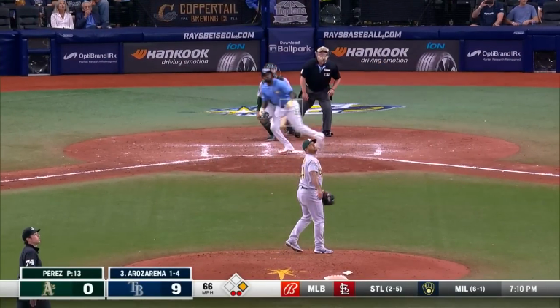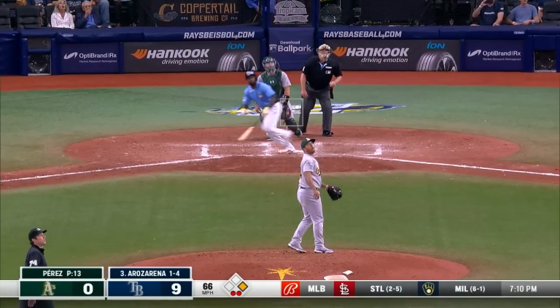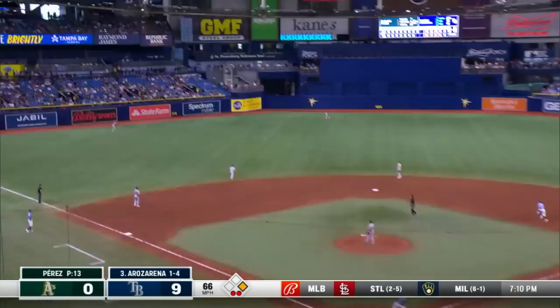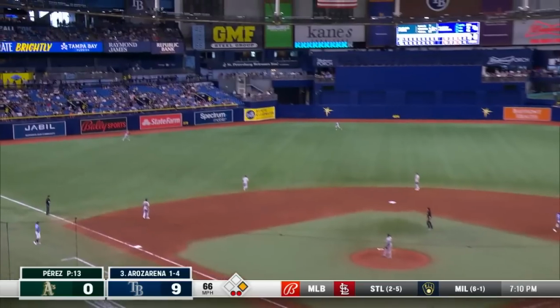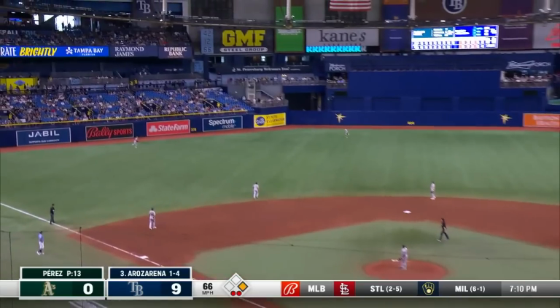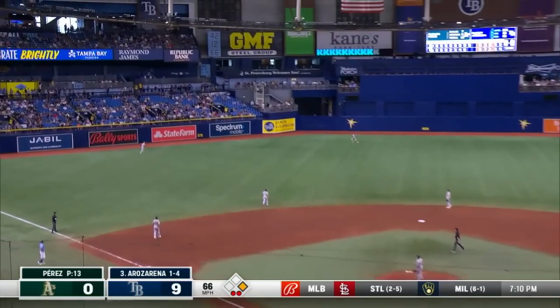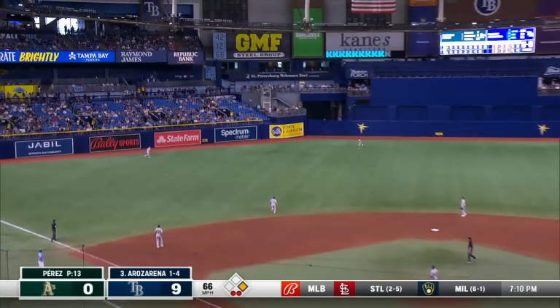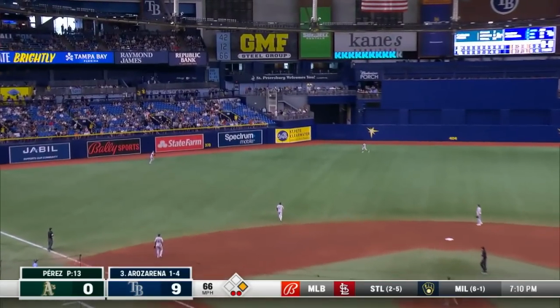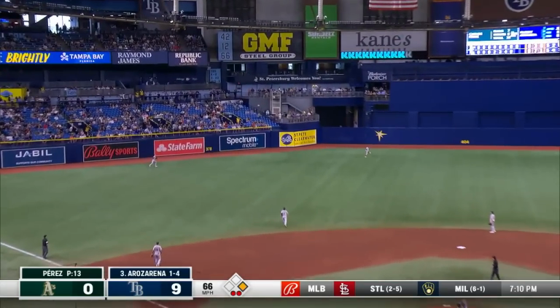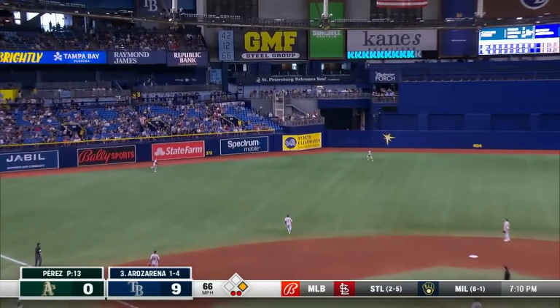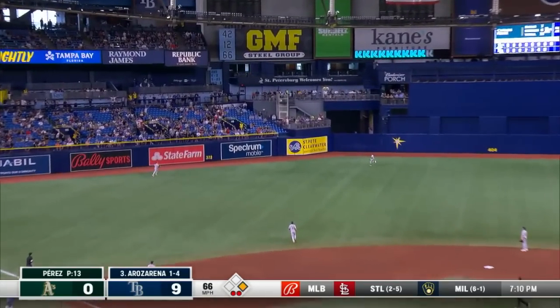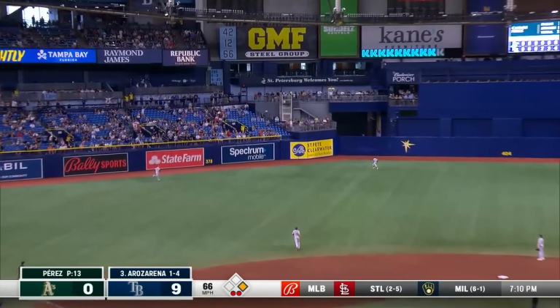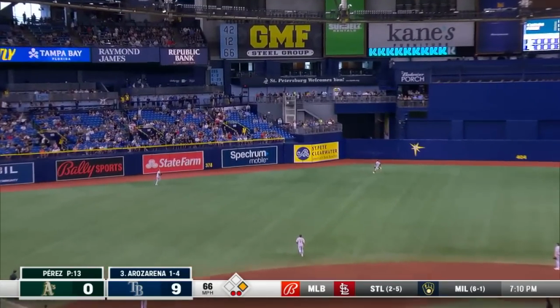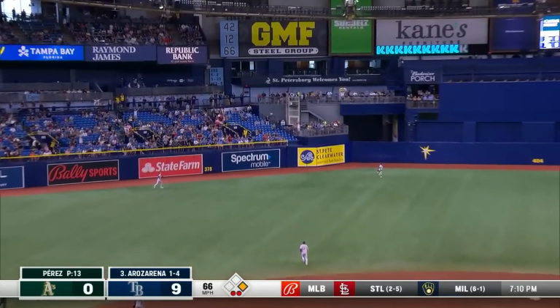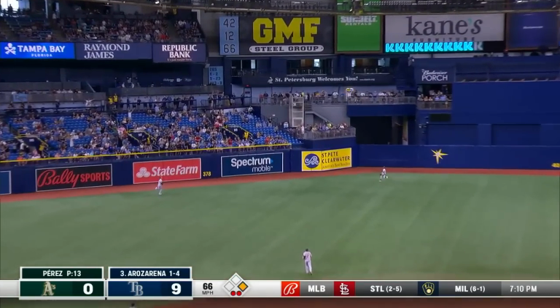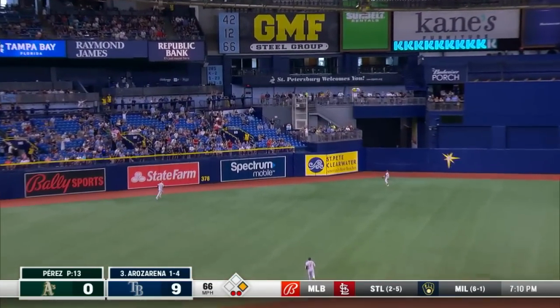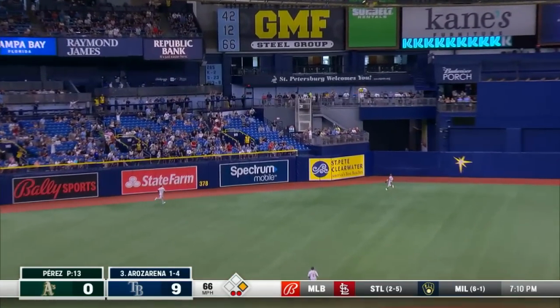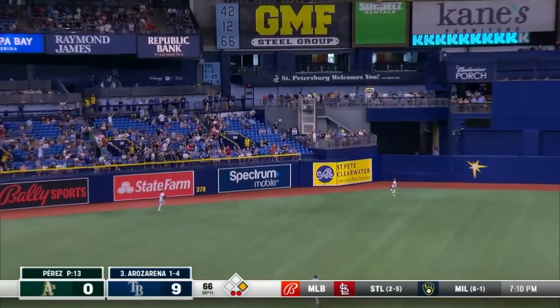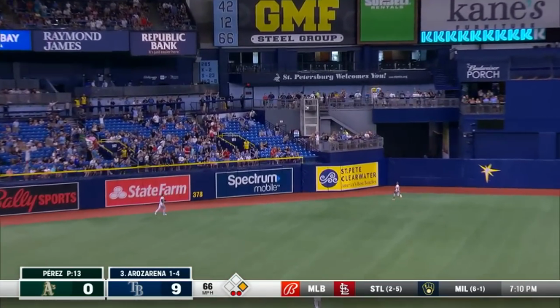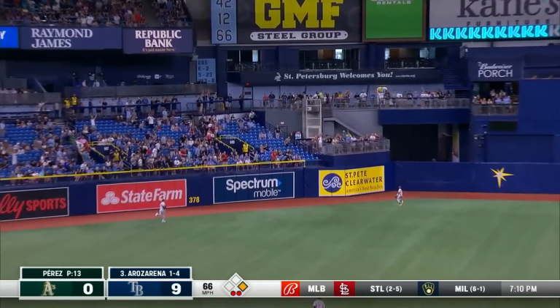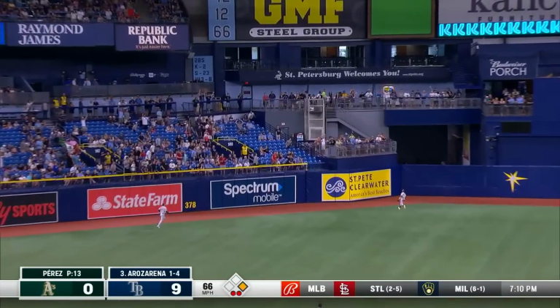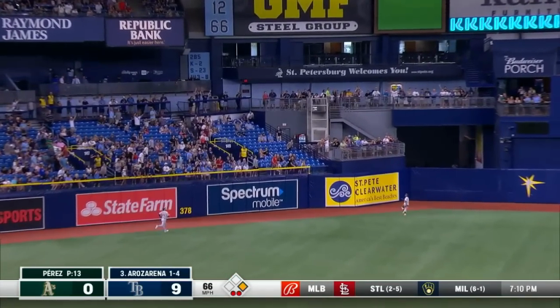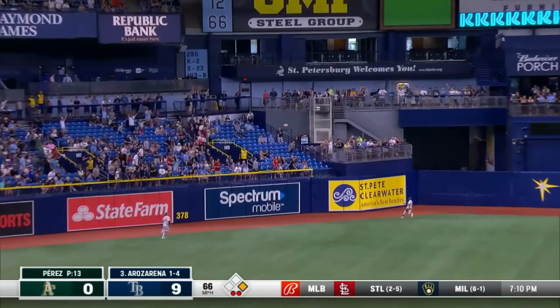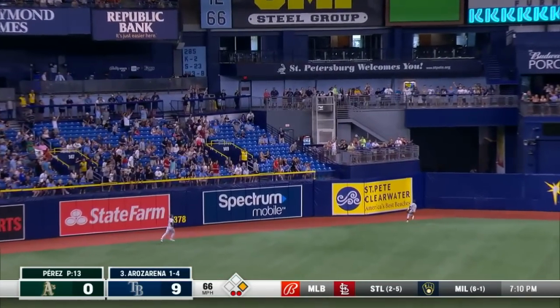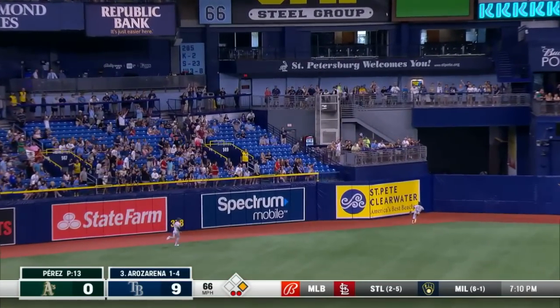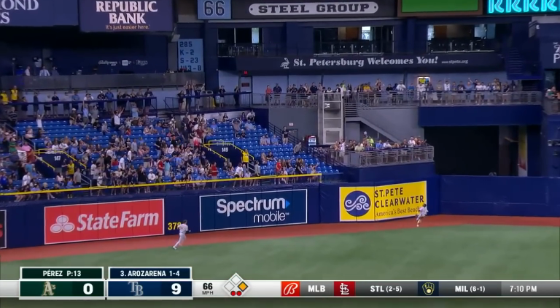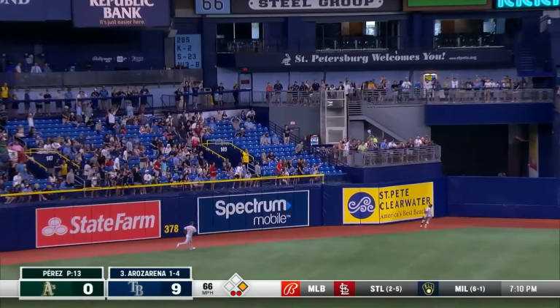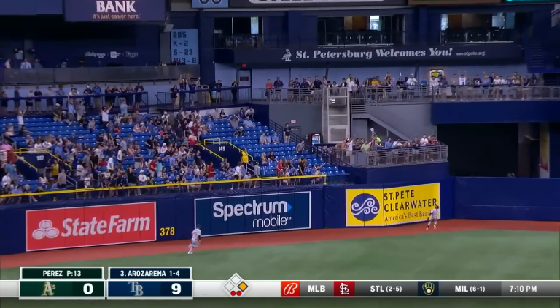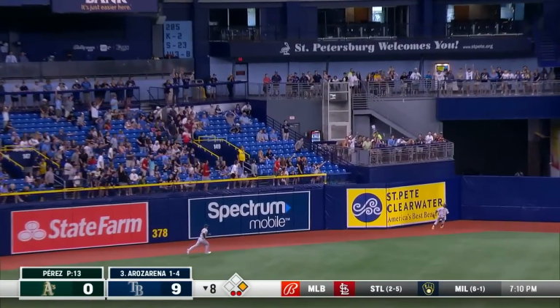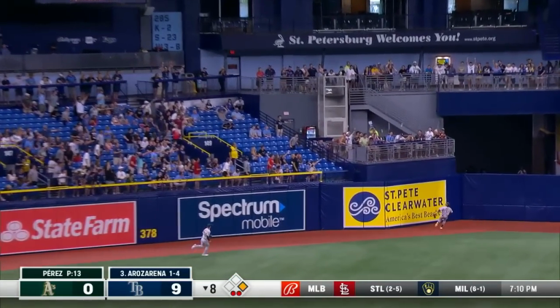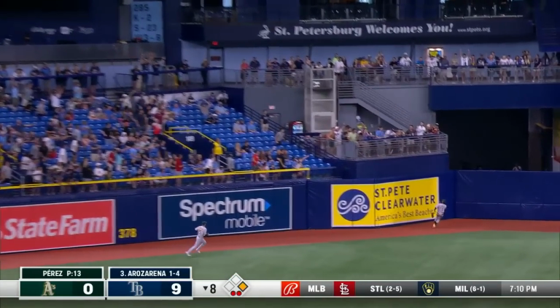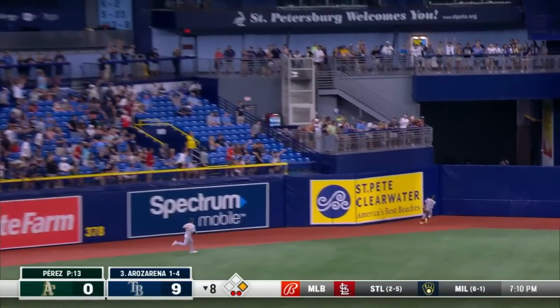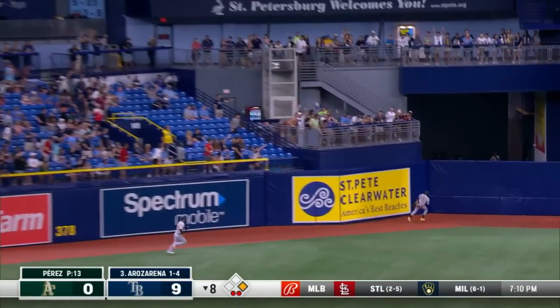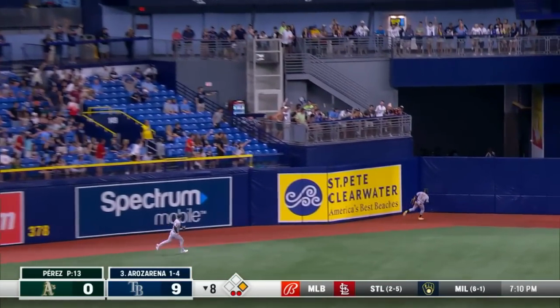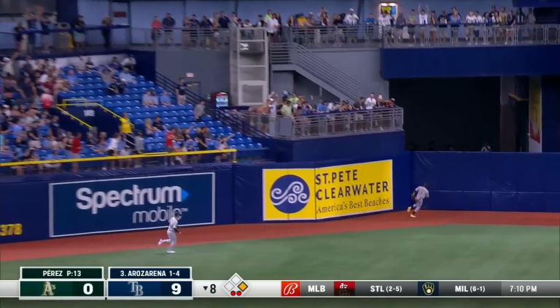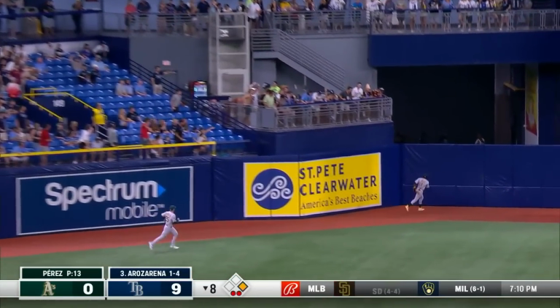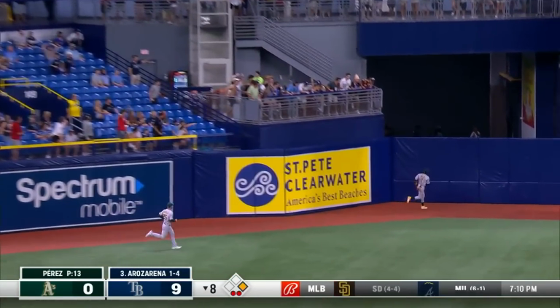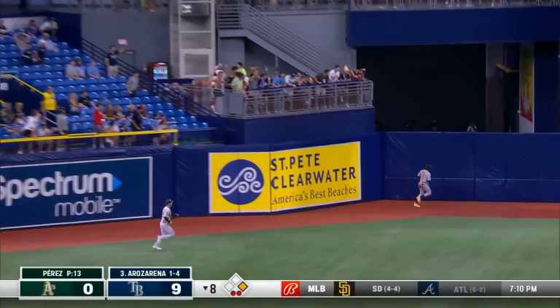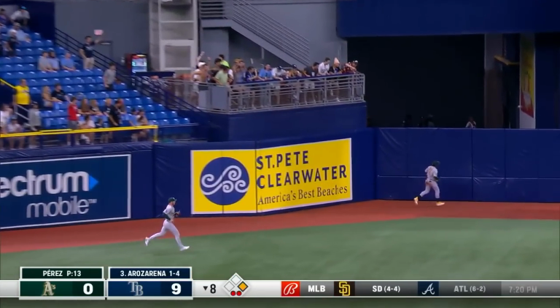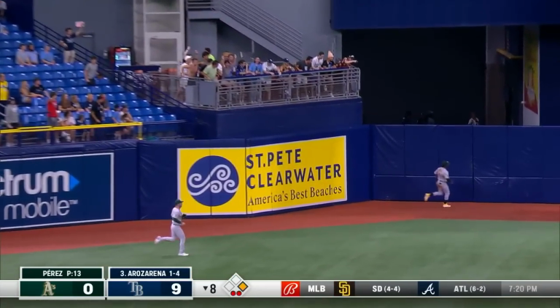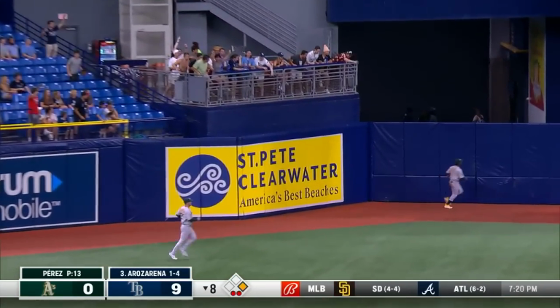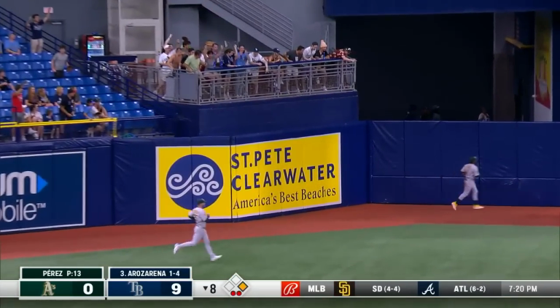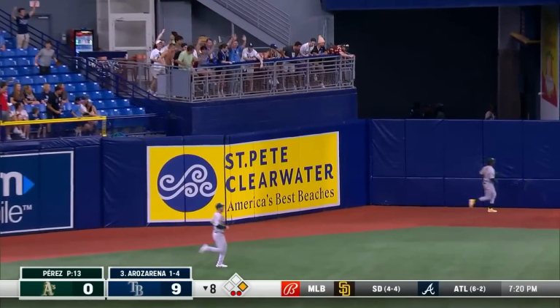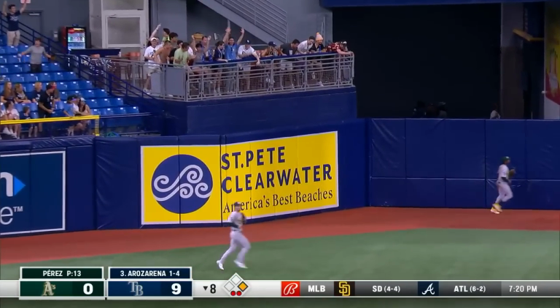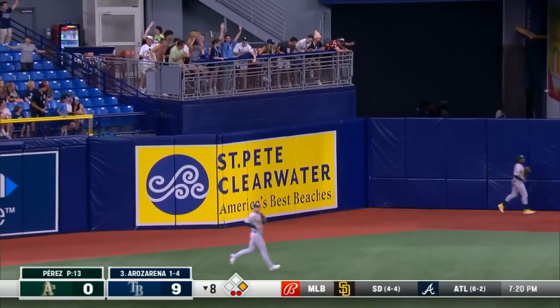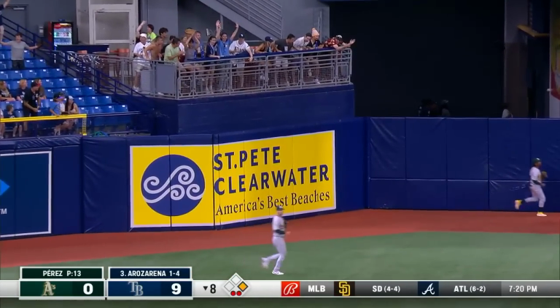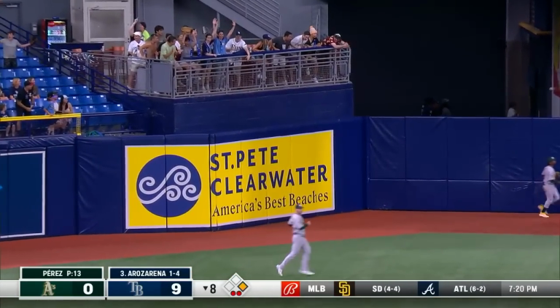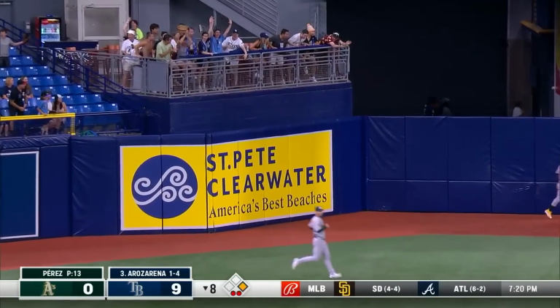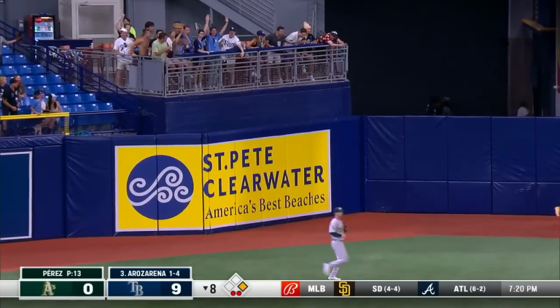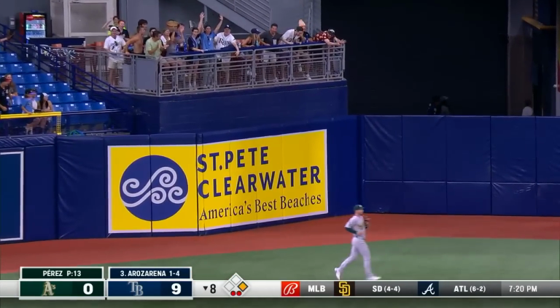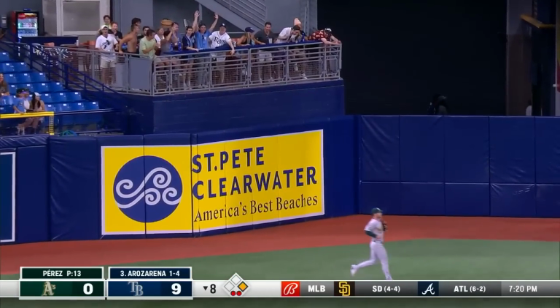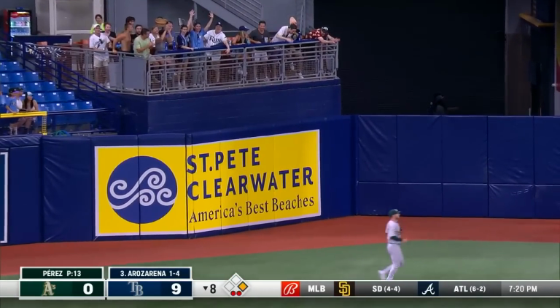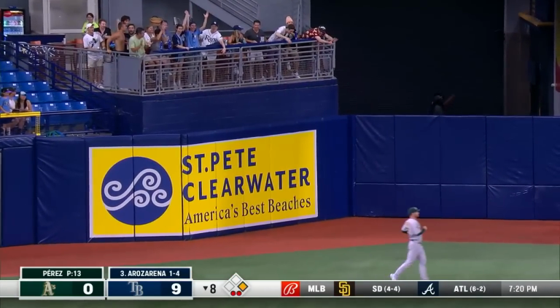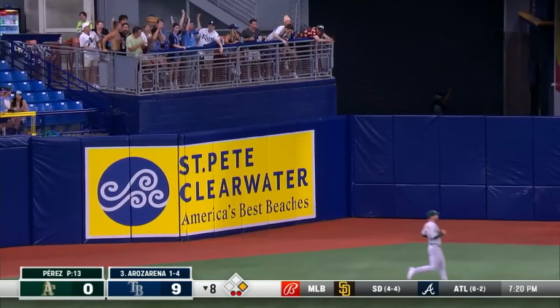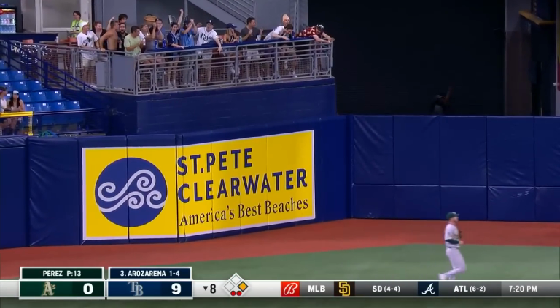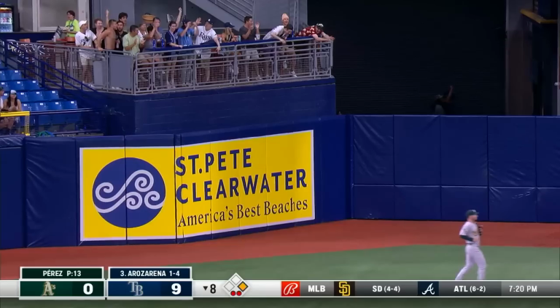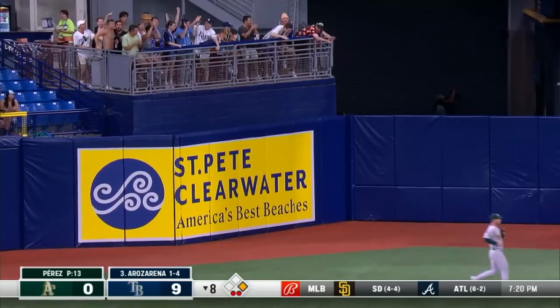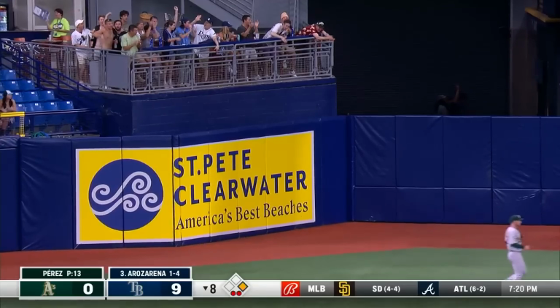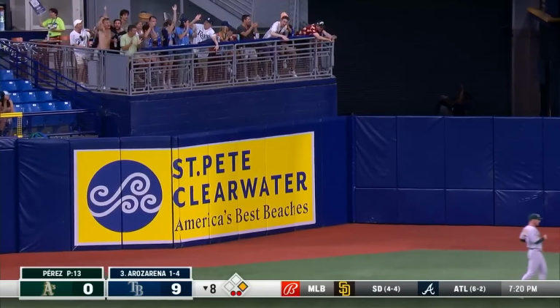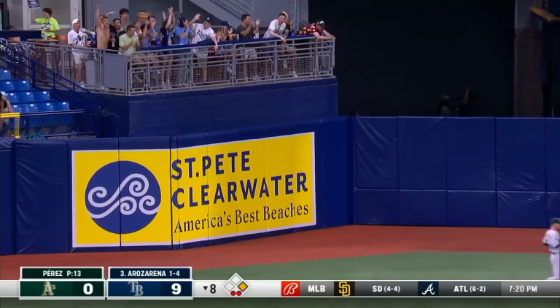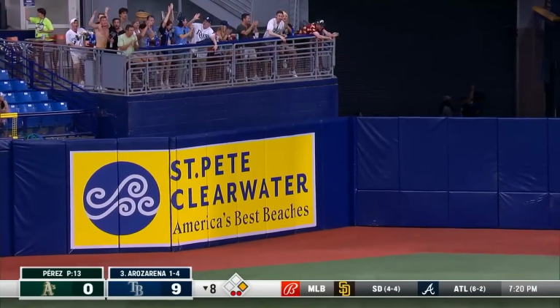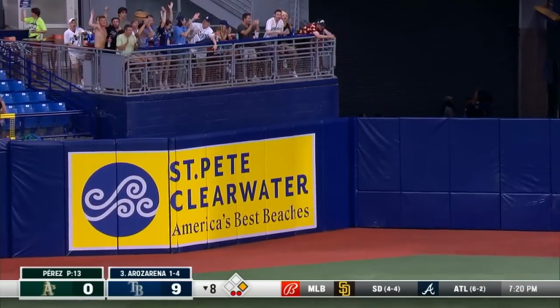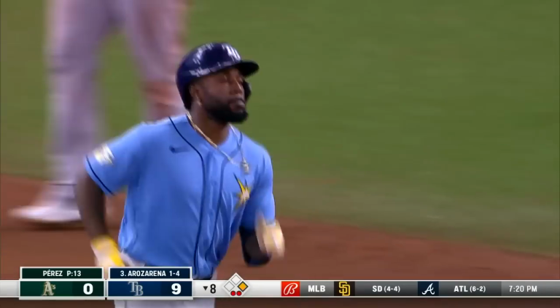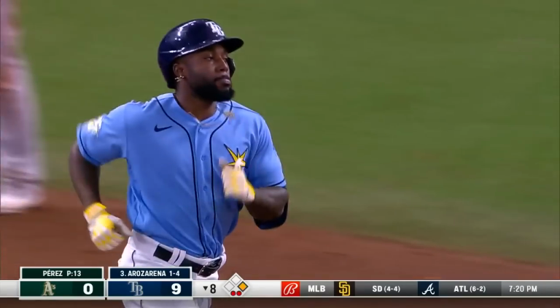Randy Arozarena shoots one deep into left center field with good carry on it, and that ball is gone. Randy Arozarena.